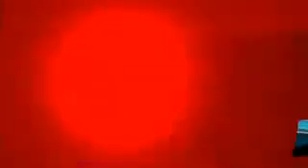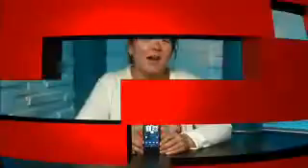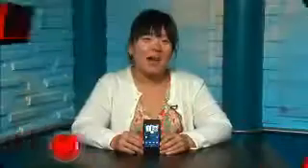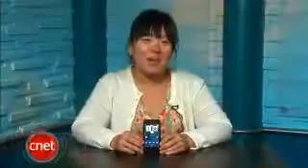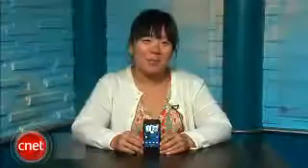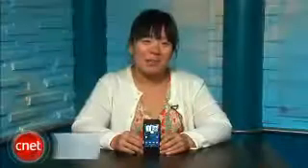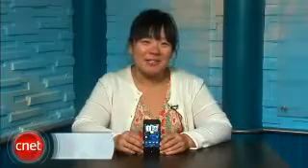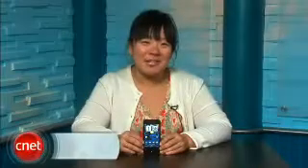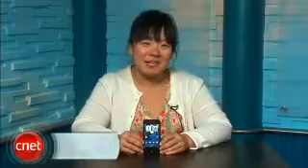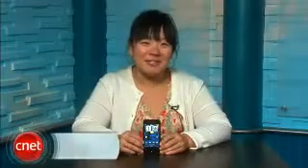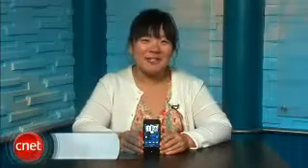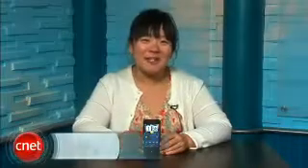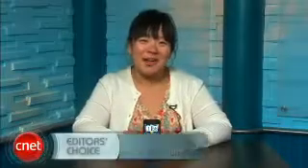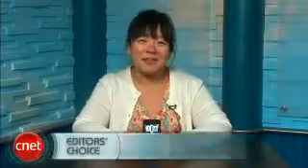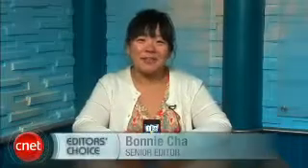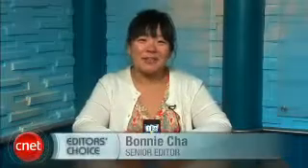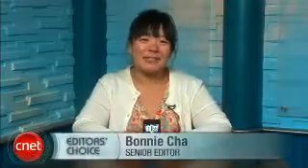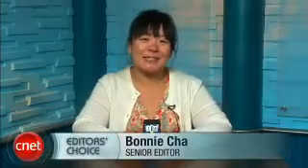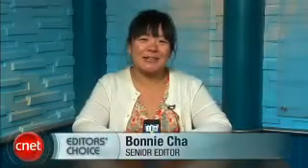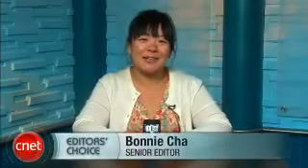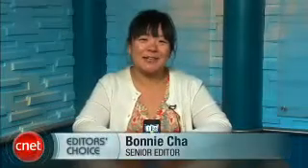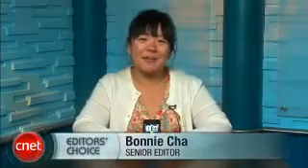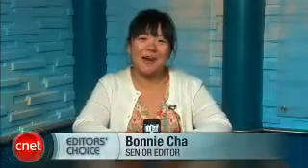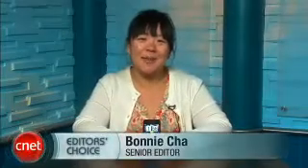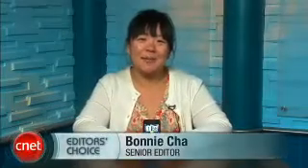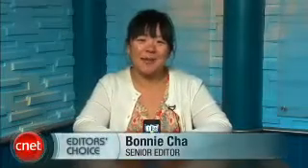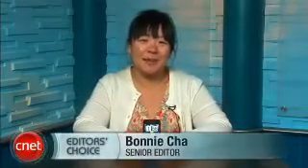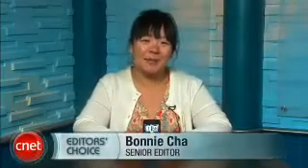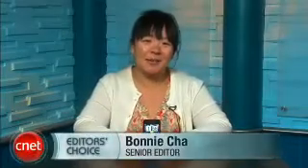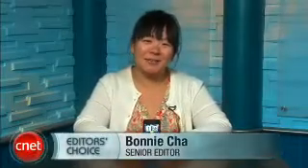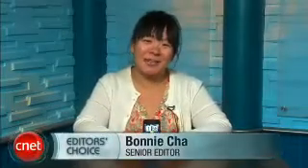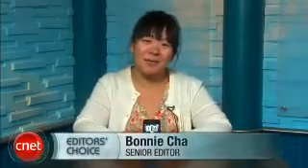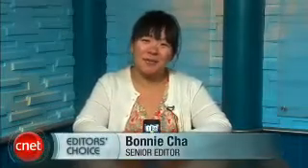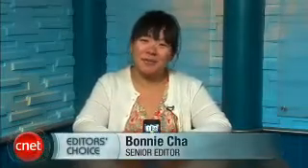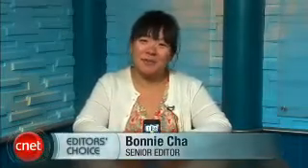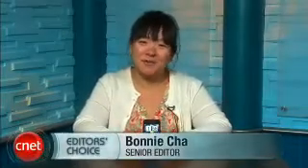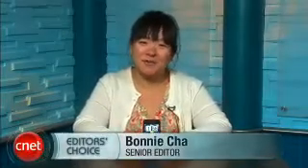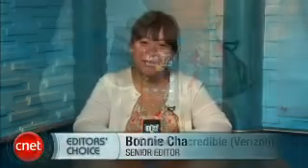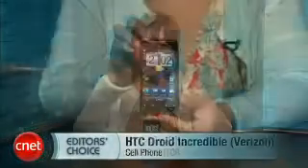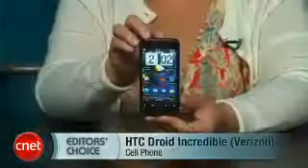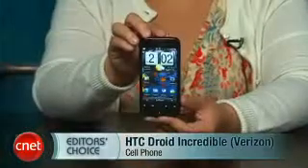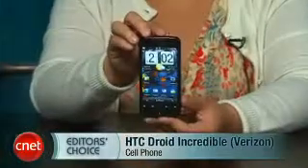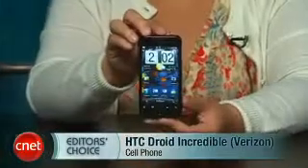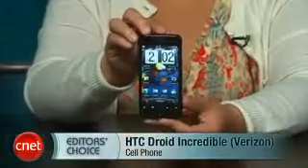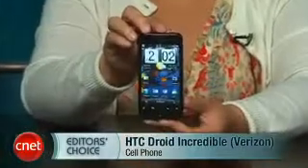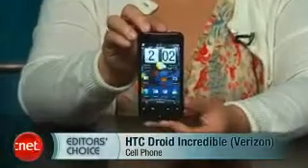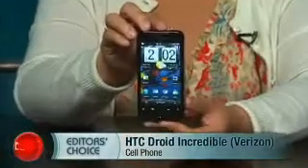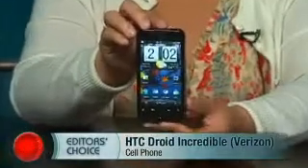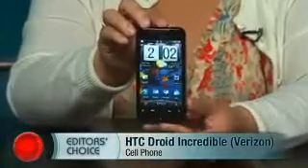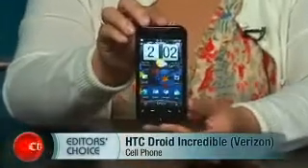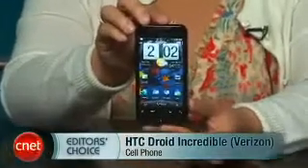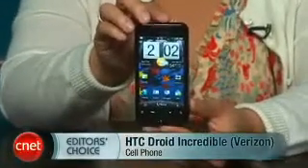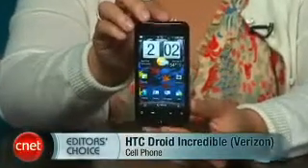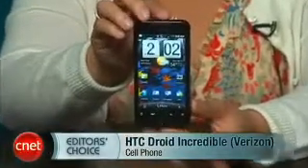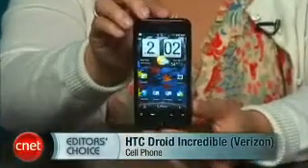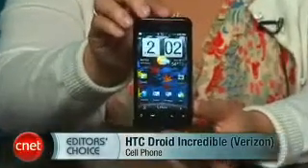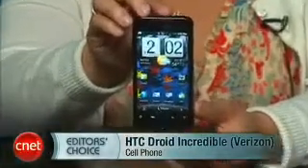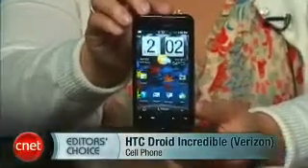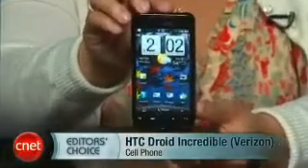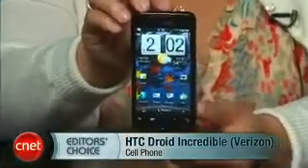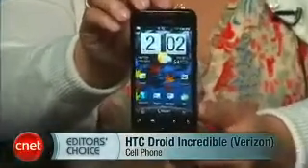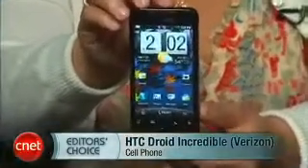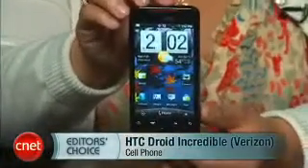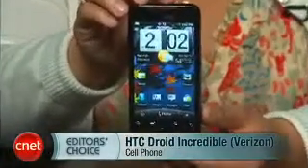Hi, I'm Bonnie Cha, Senior Editor at CNET.com, and I'm here today with your first look at the HTC Droid Incredible for Verizon Wireless.